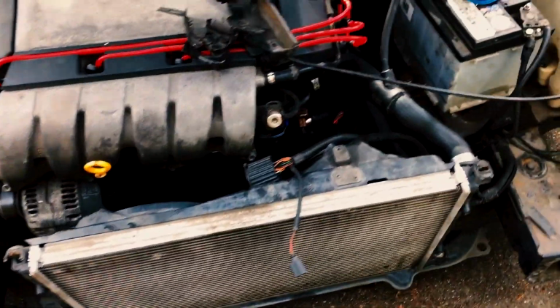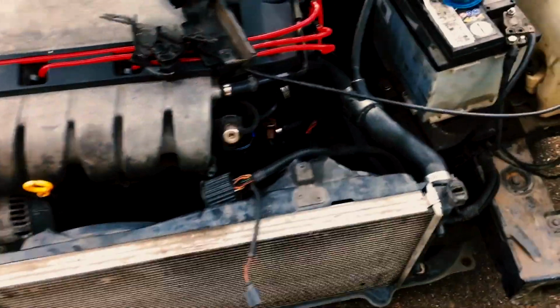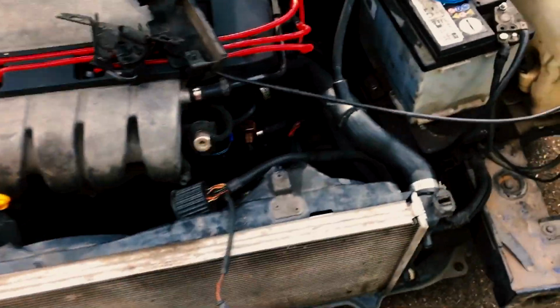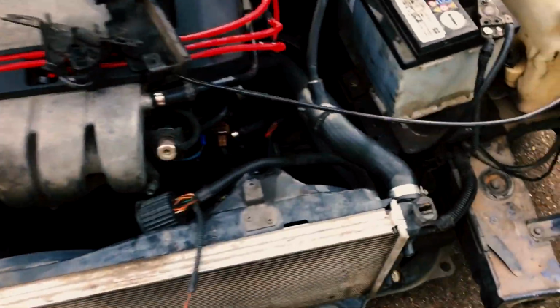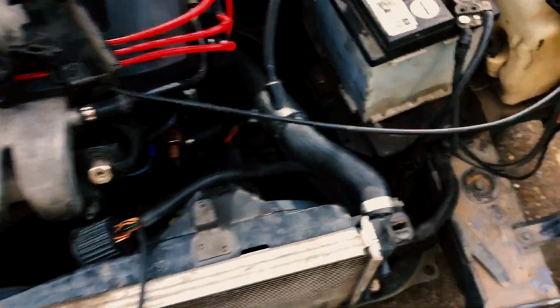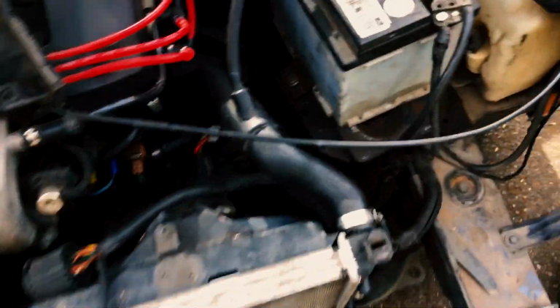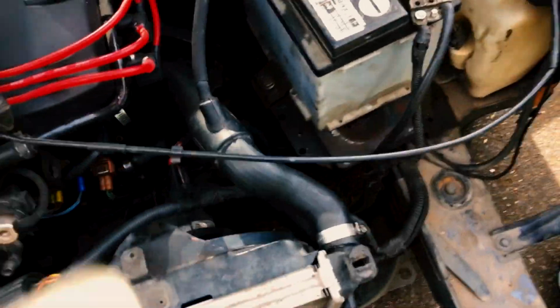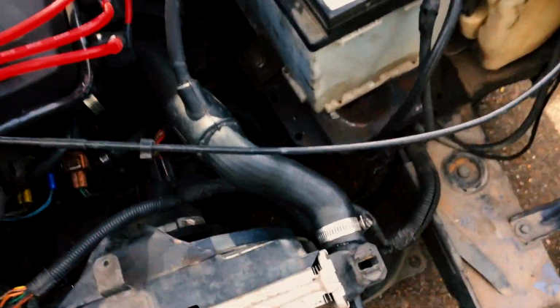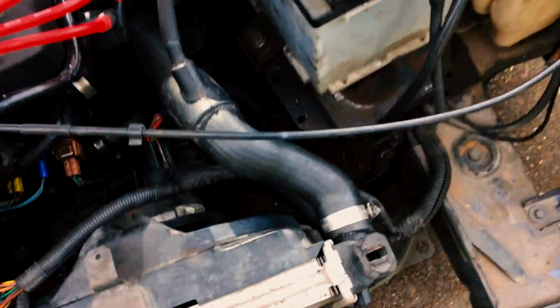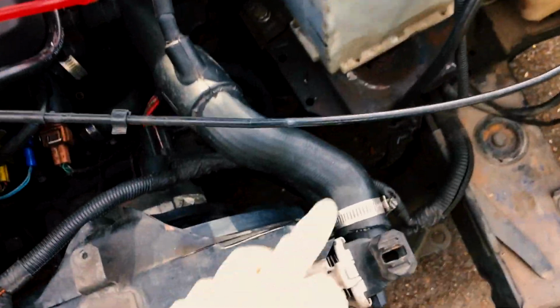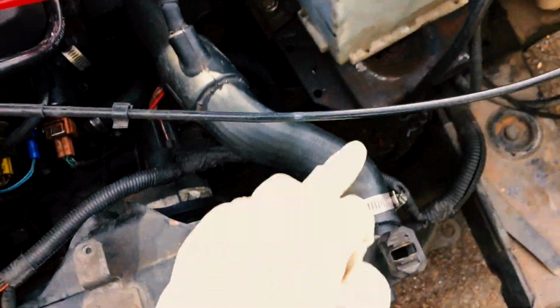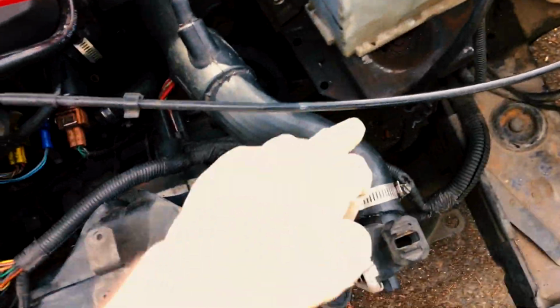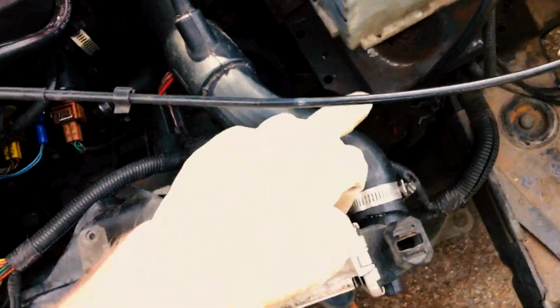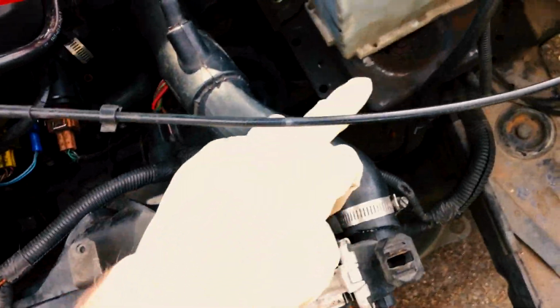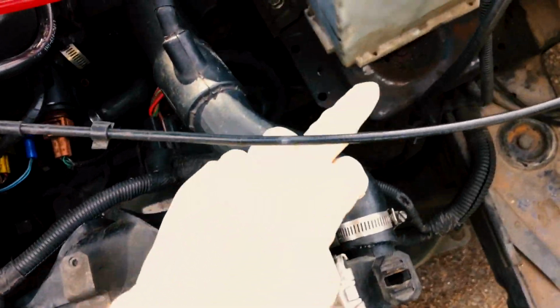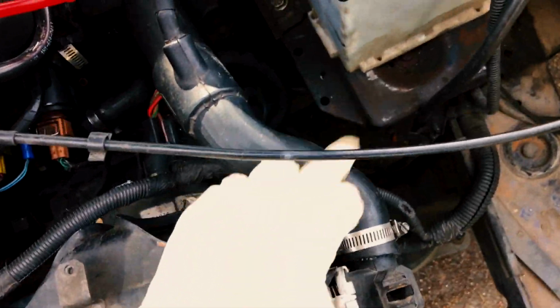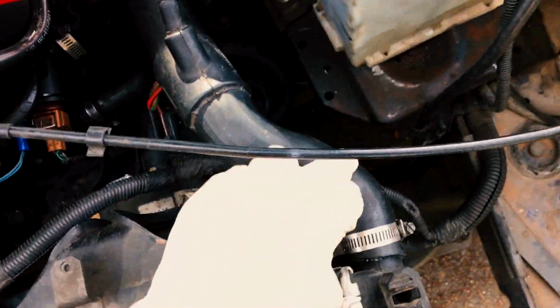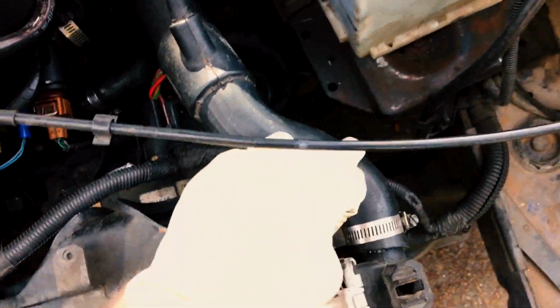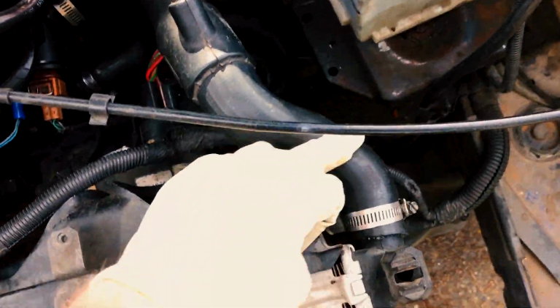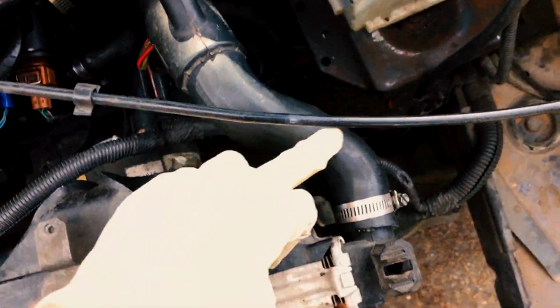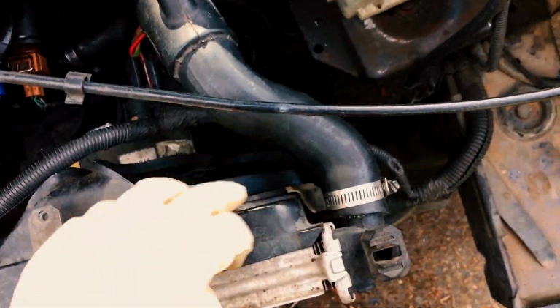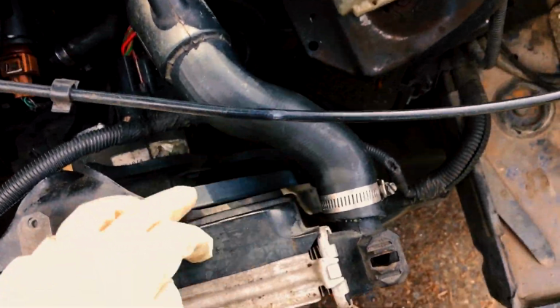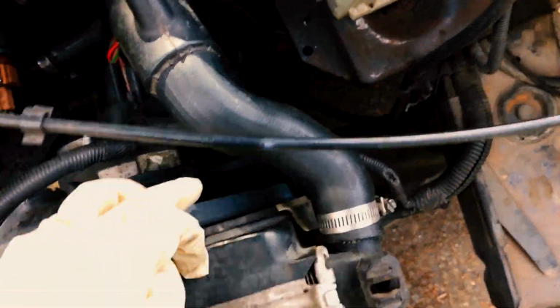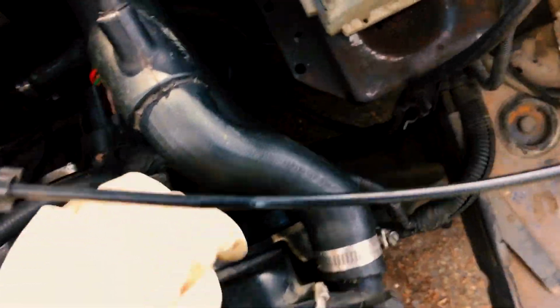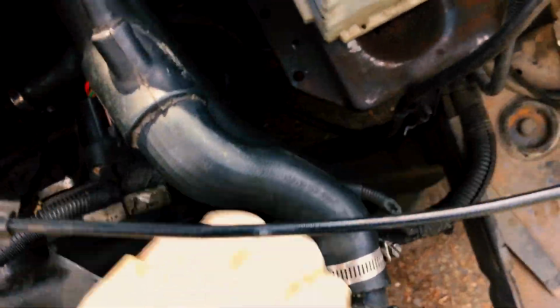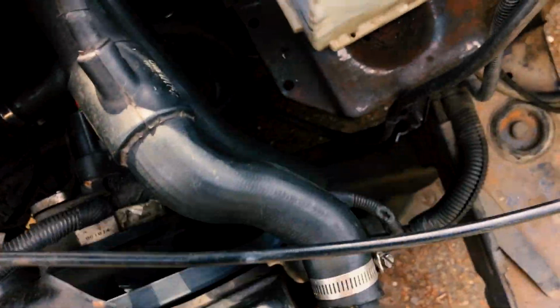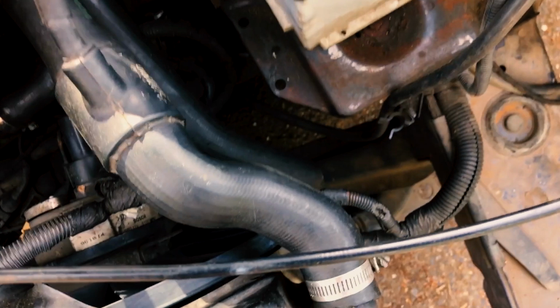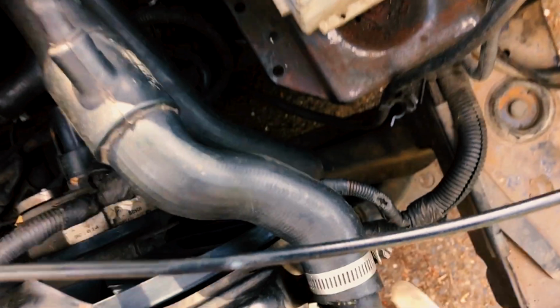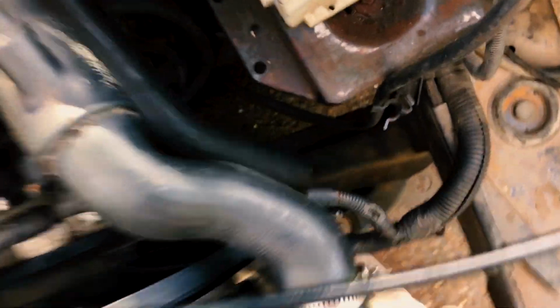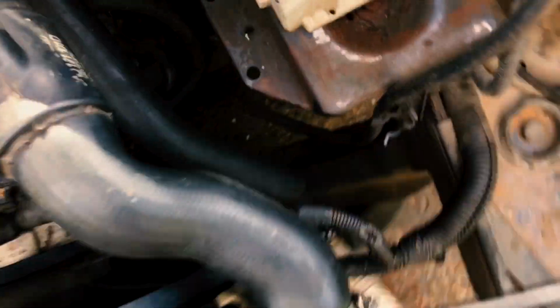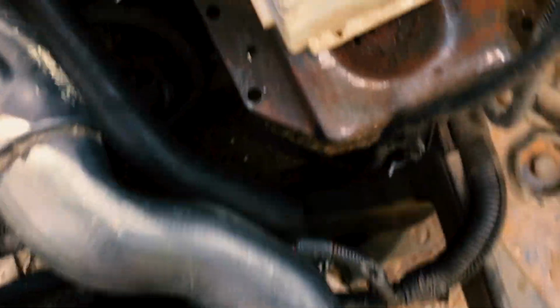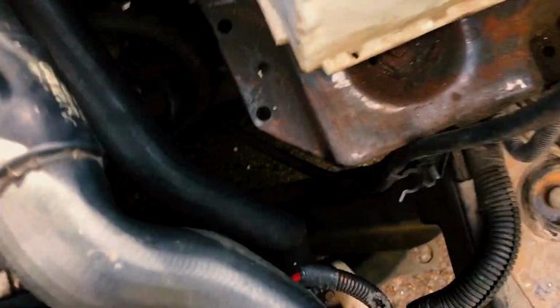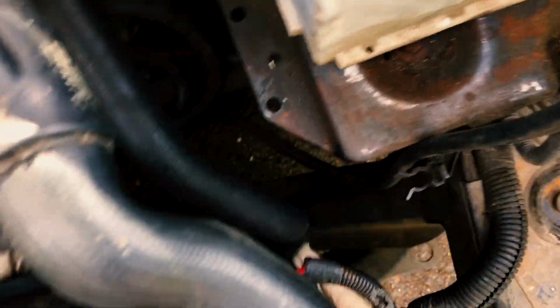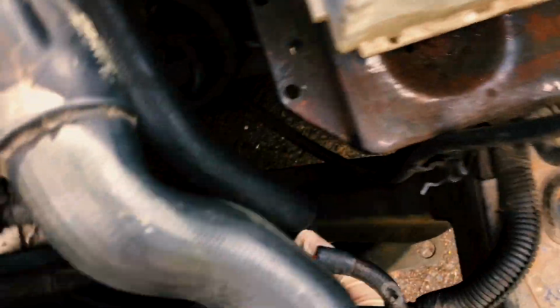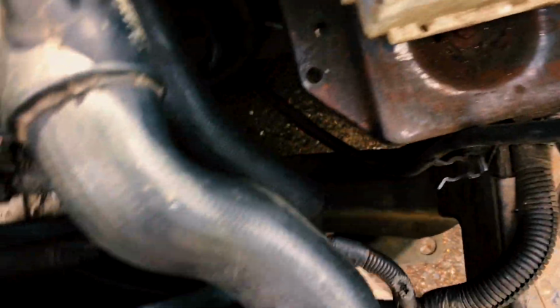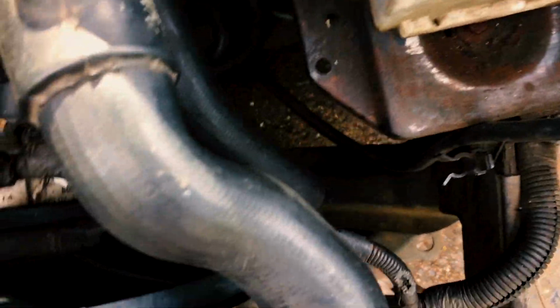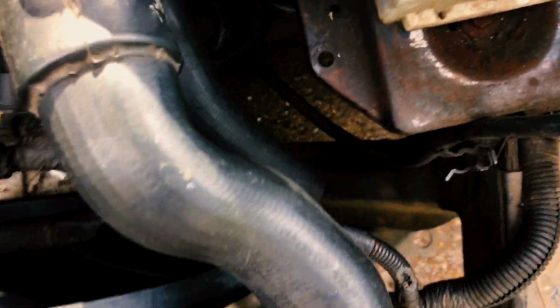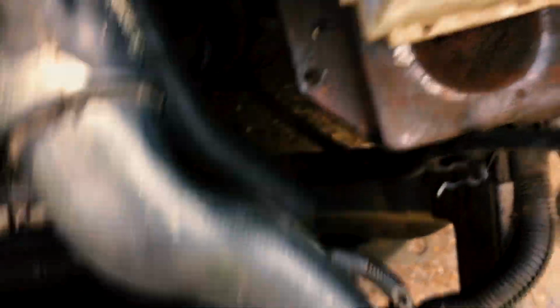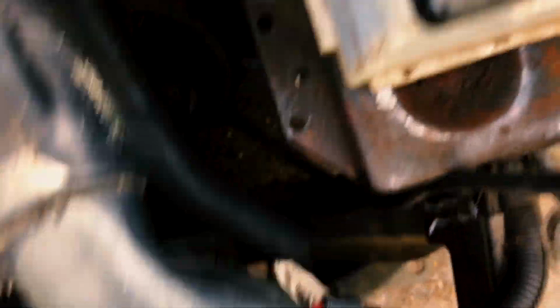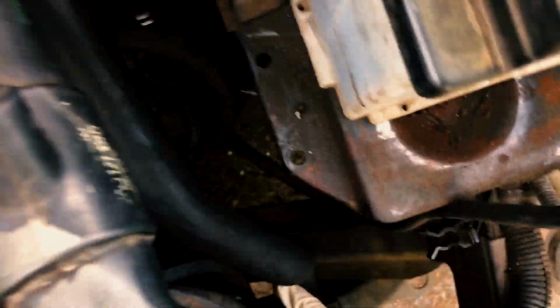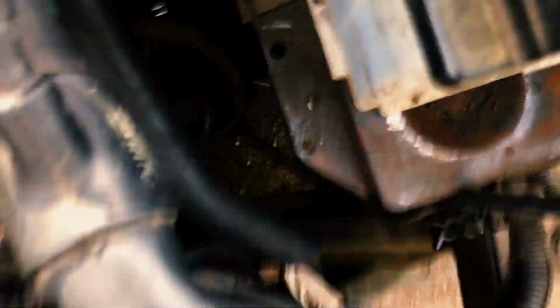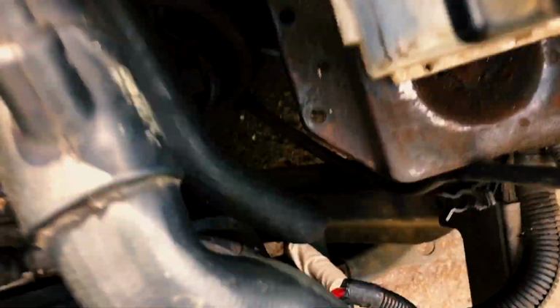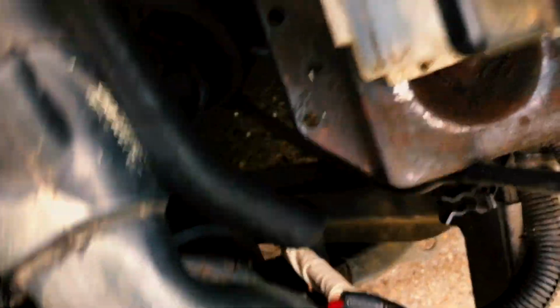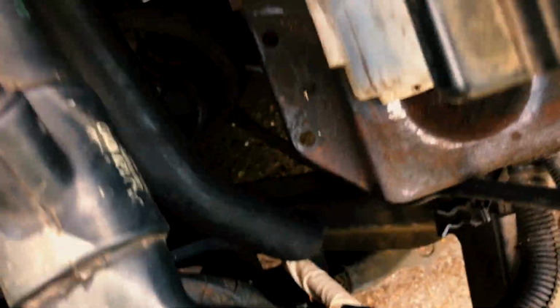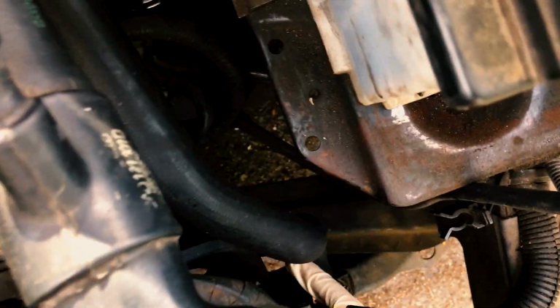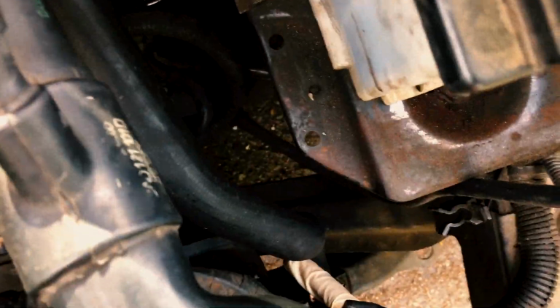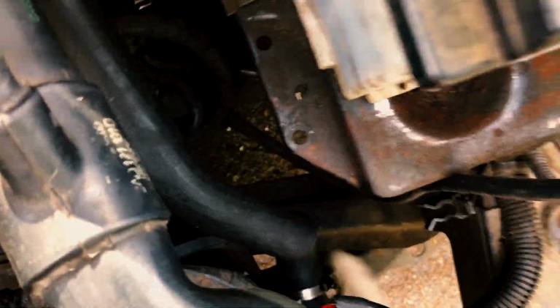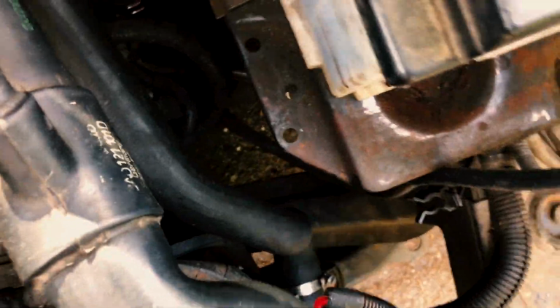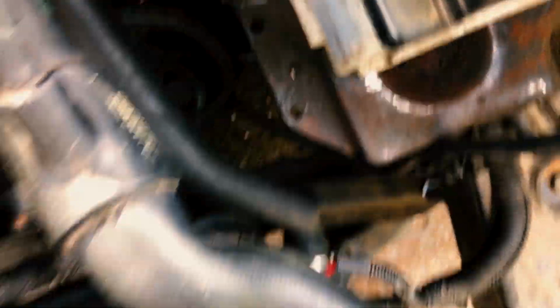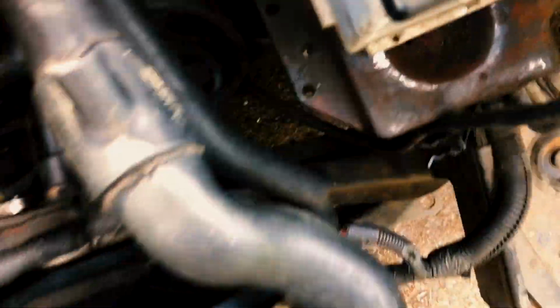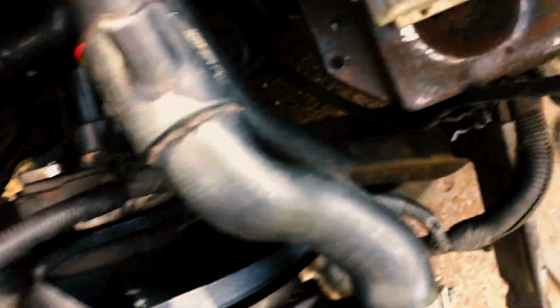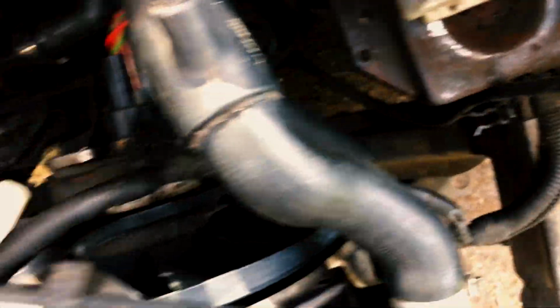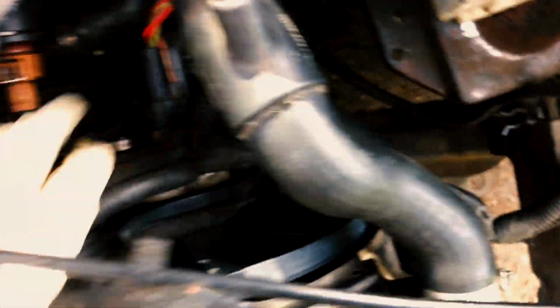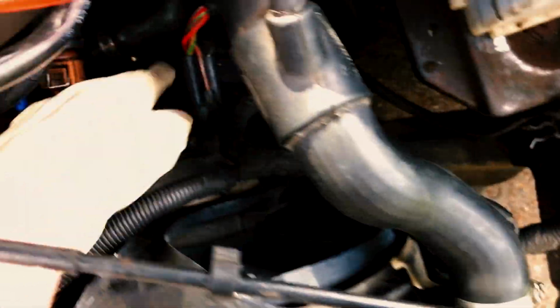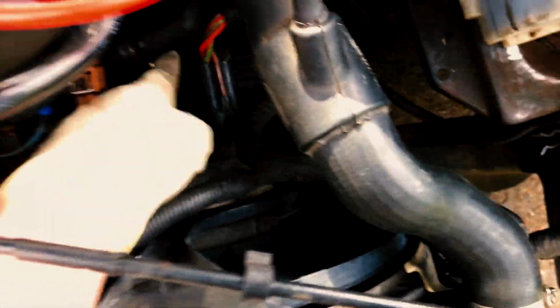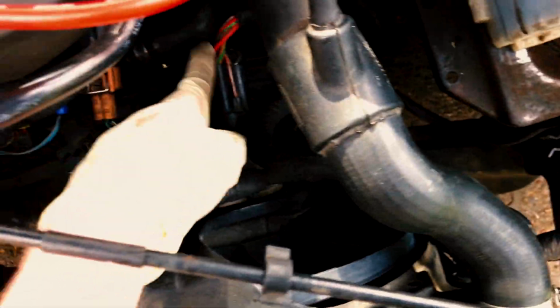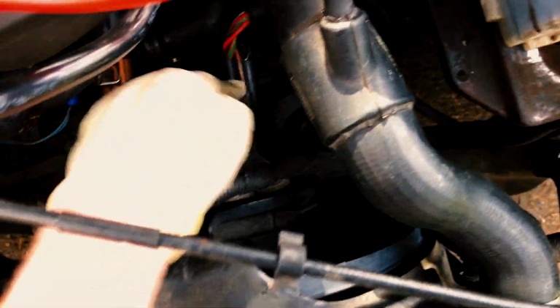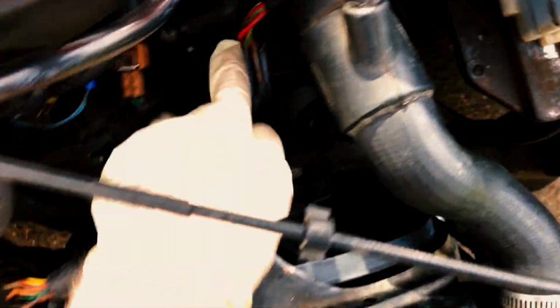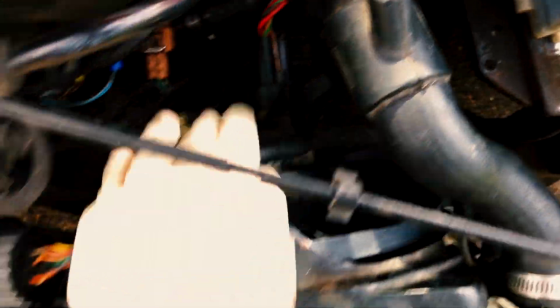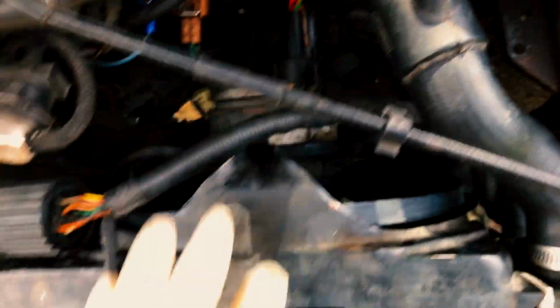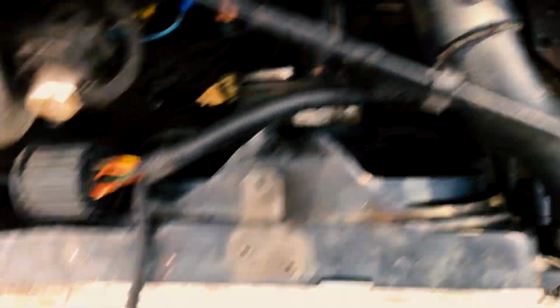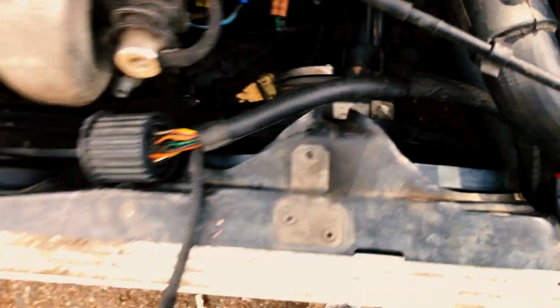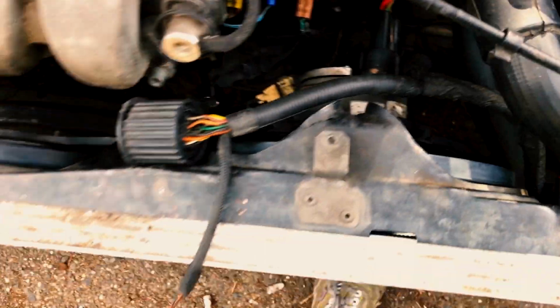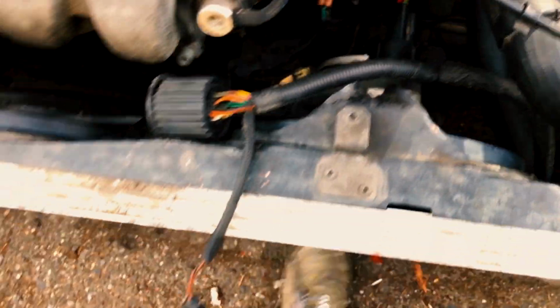Honestly, all that's left is the hose, hose, and fan connector — and then swap over the fans.